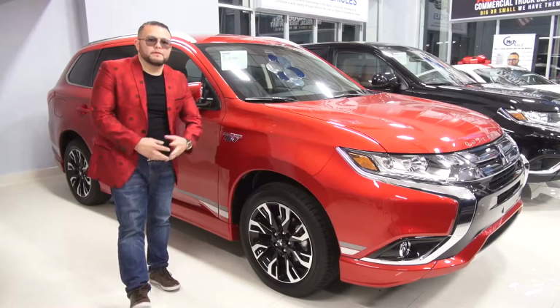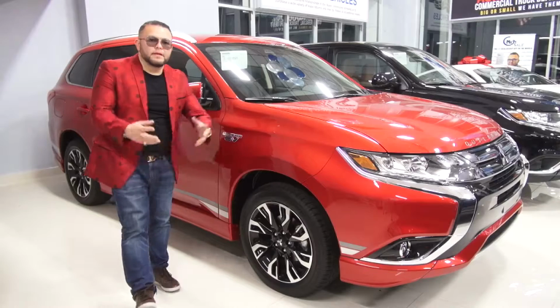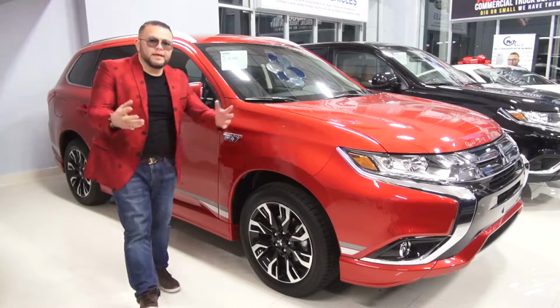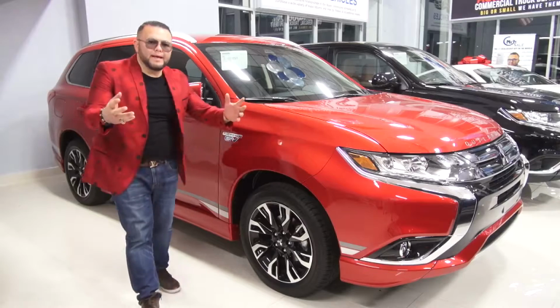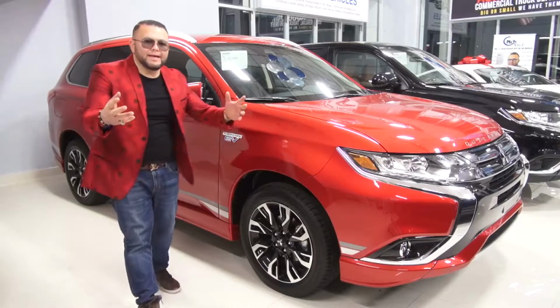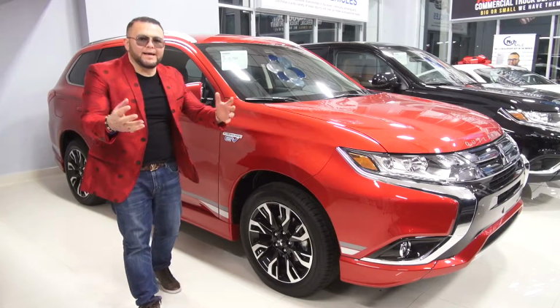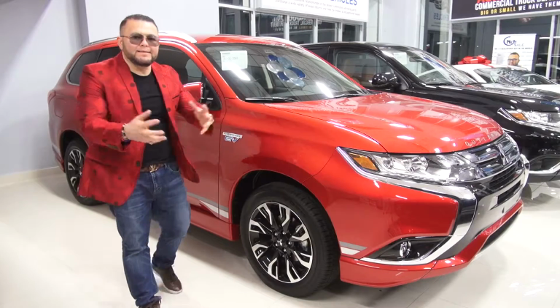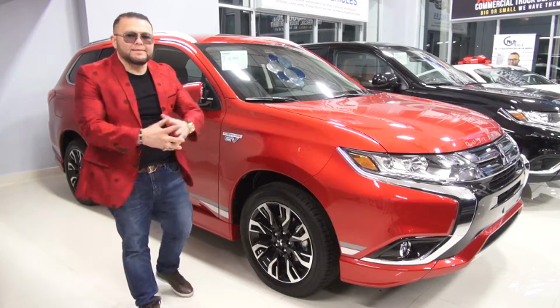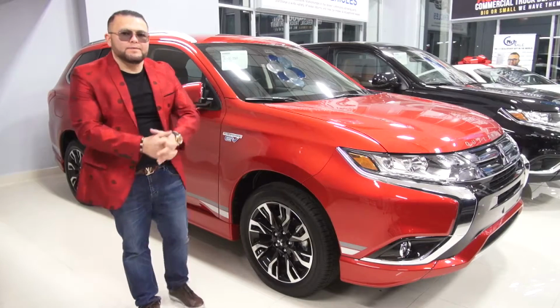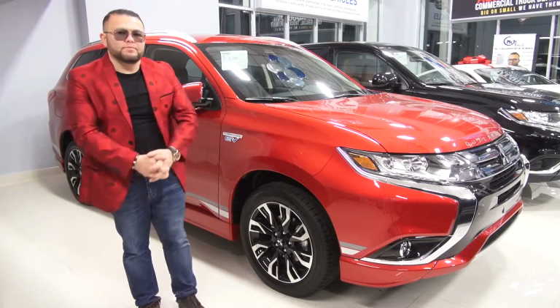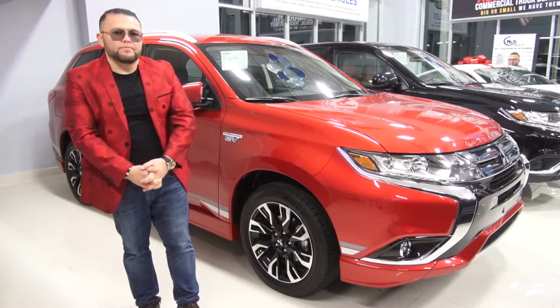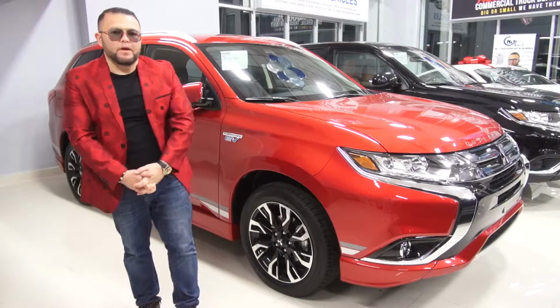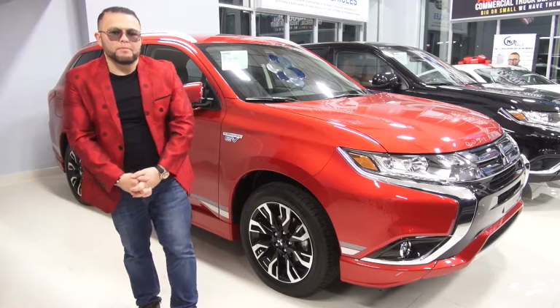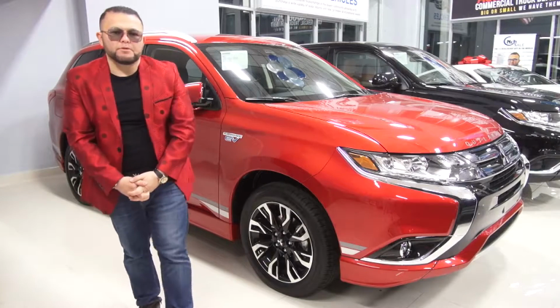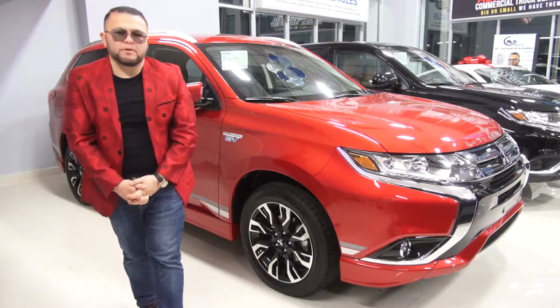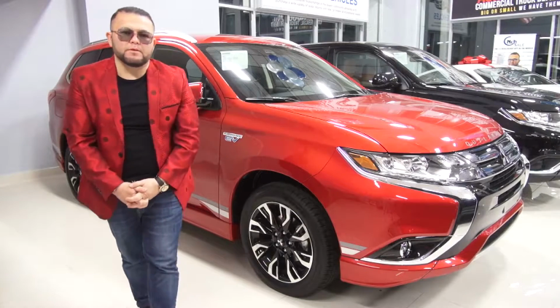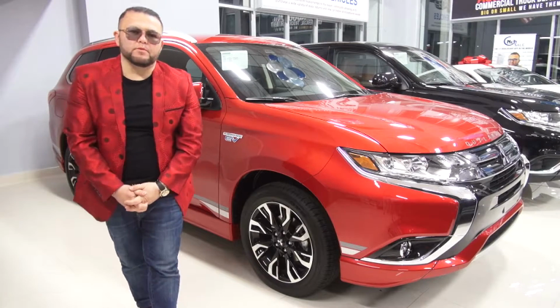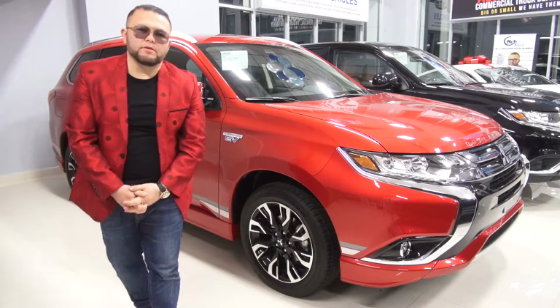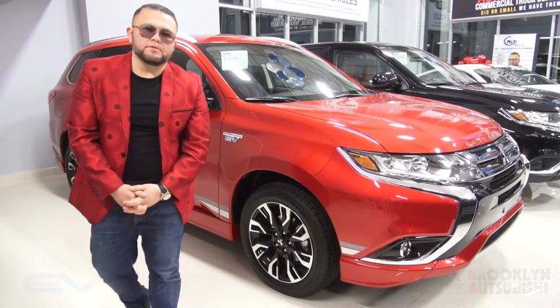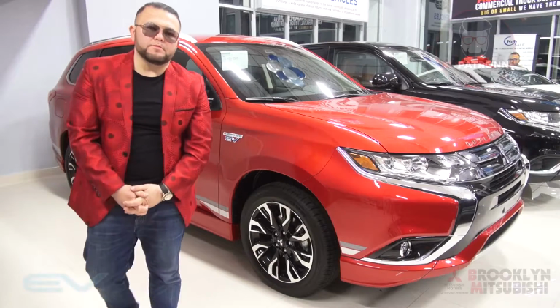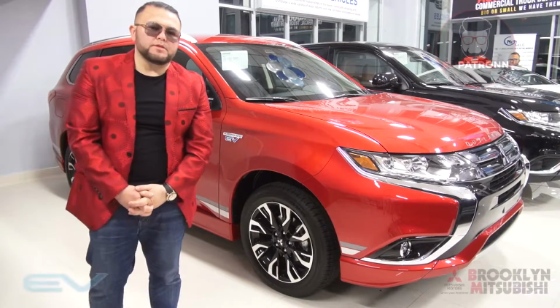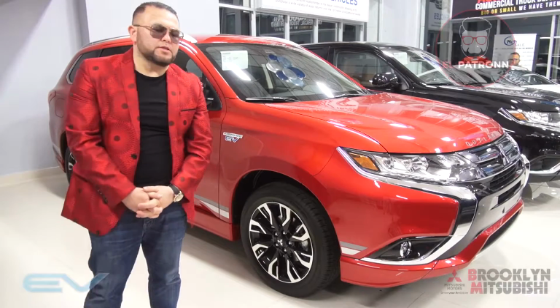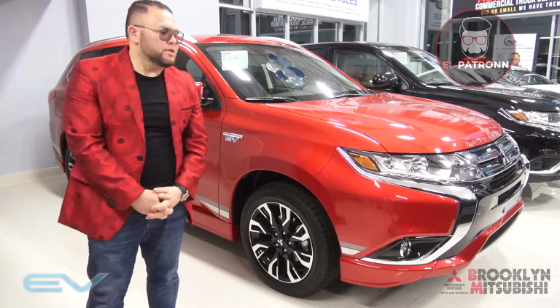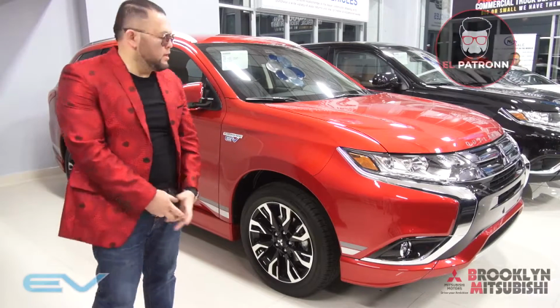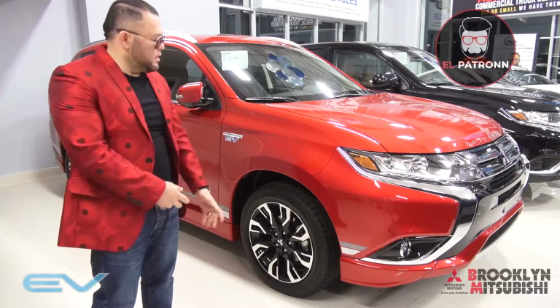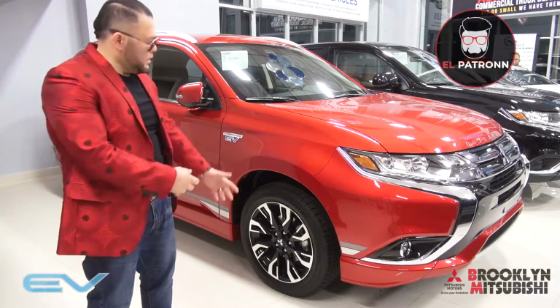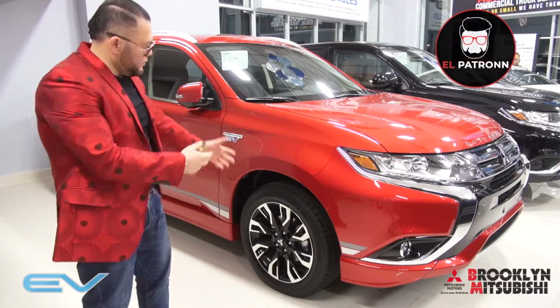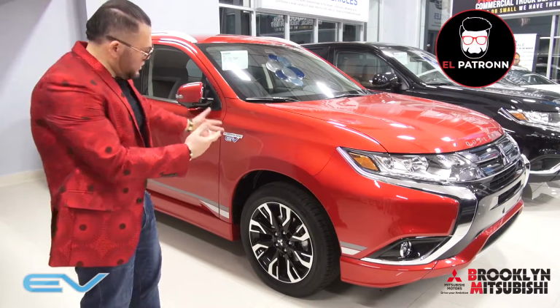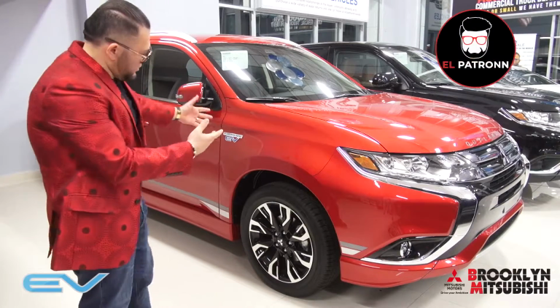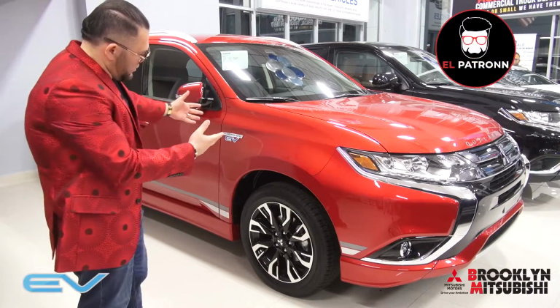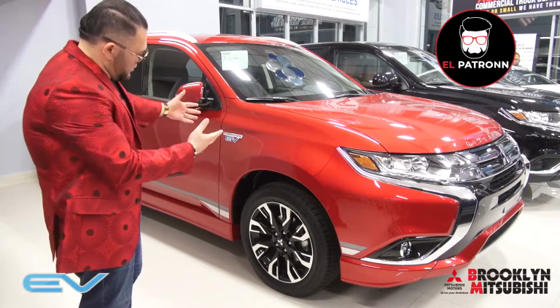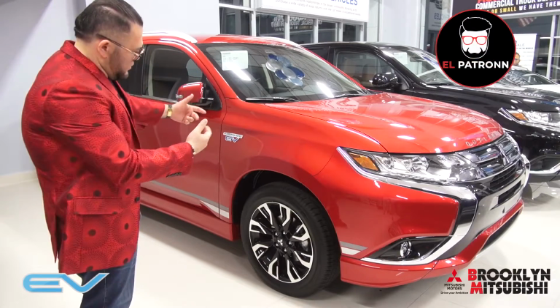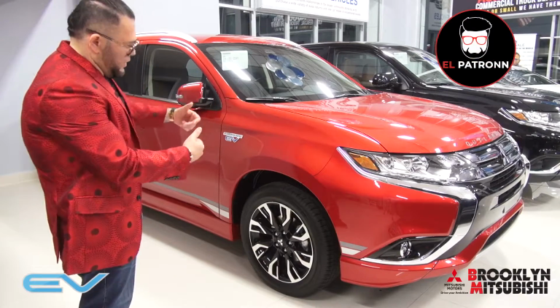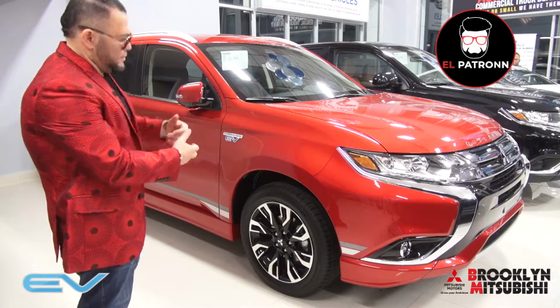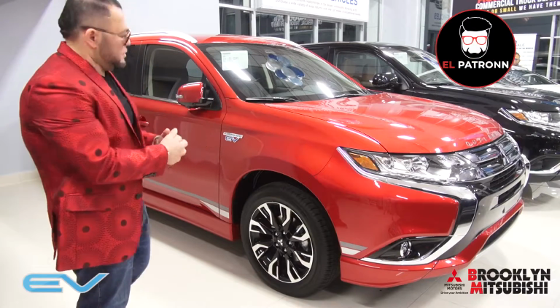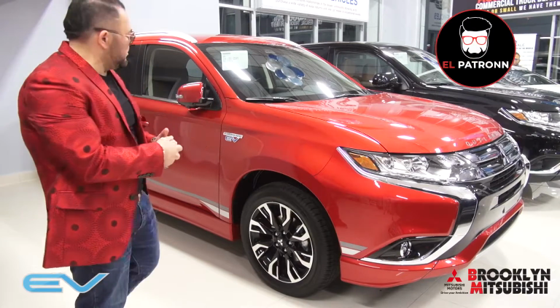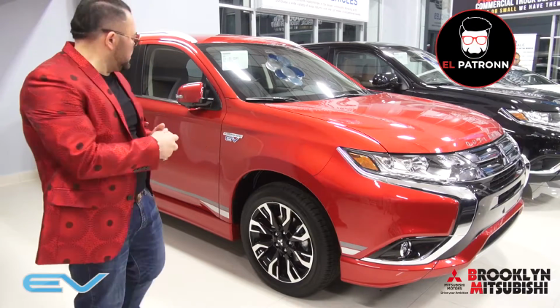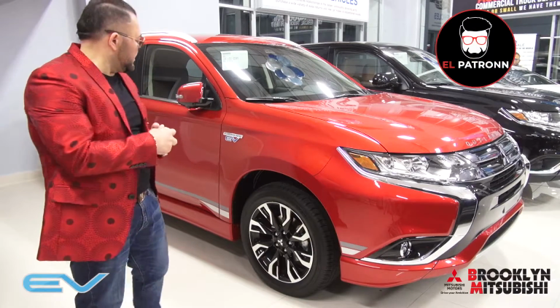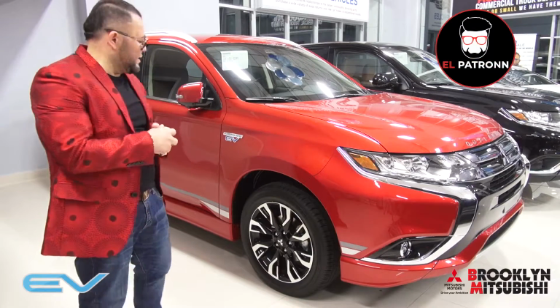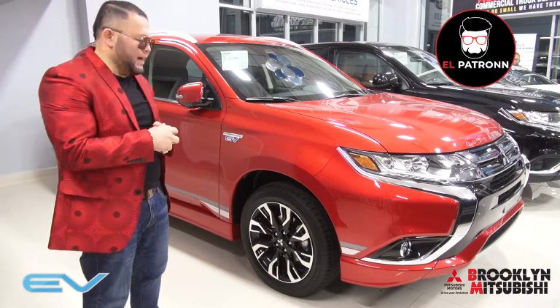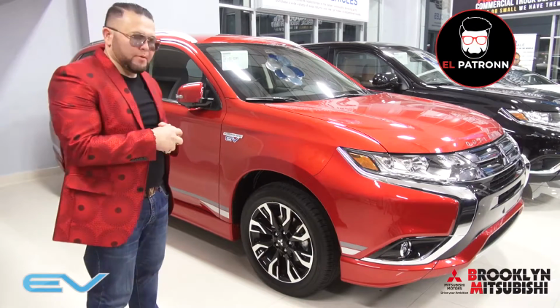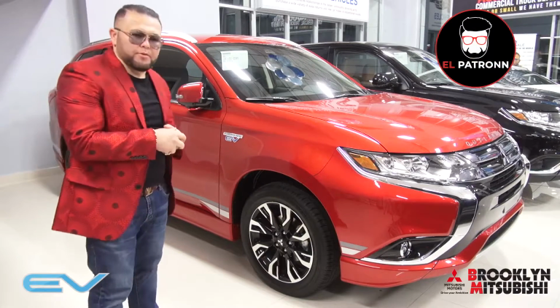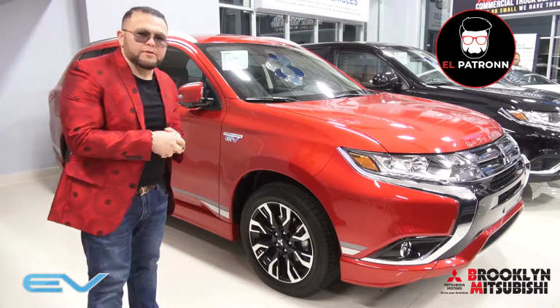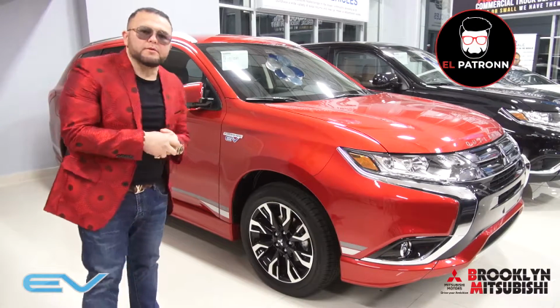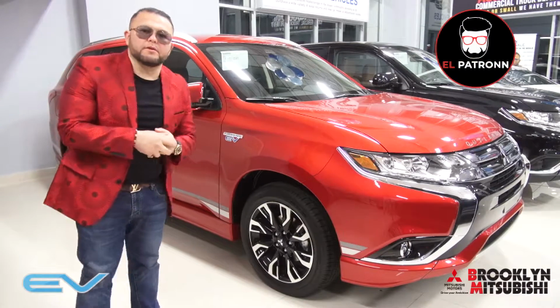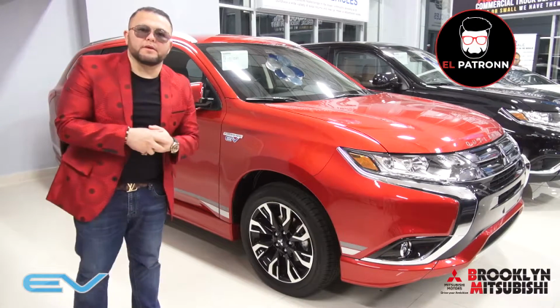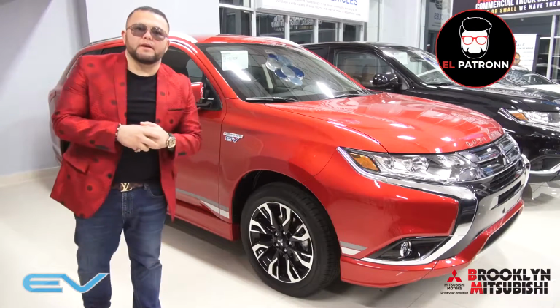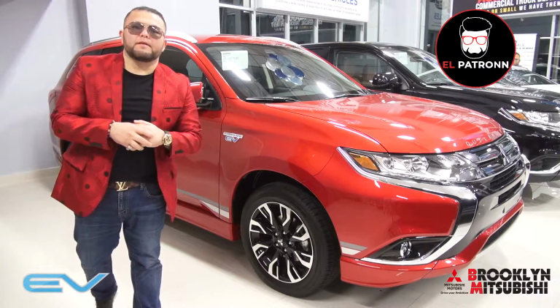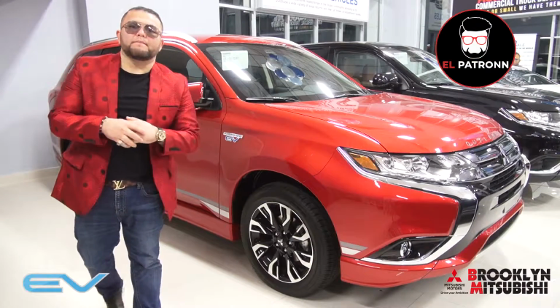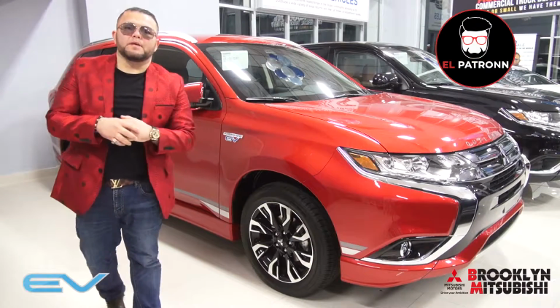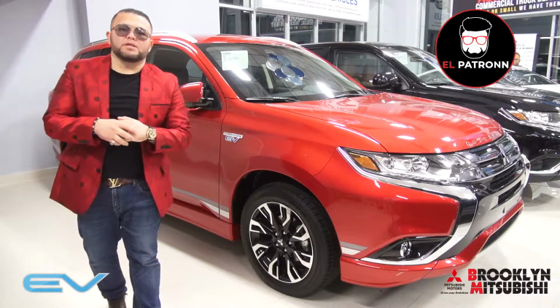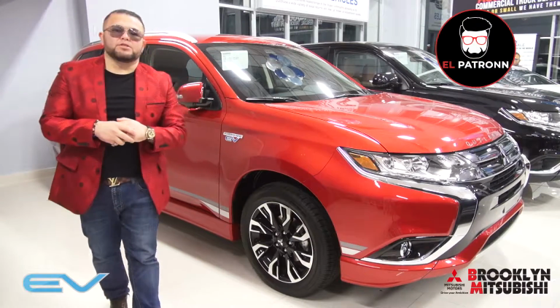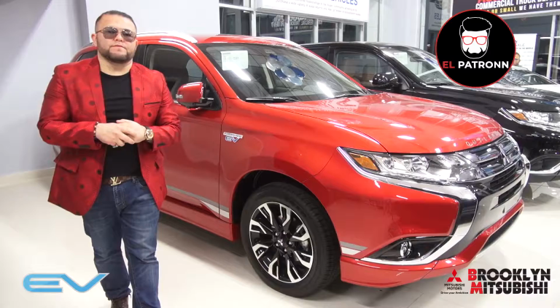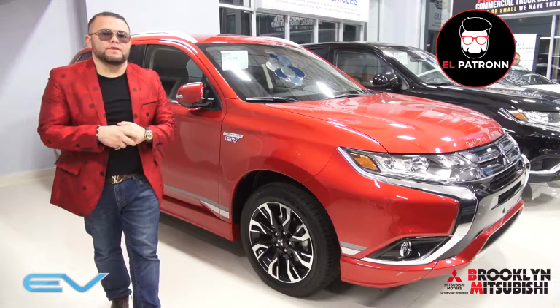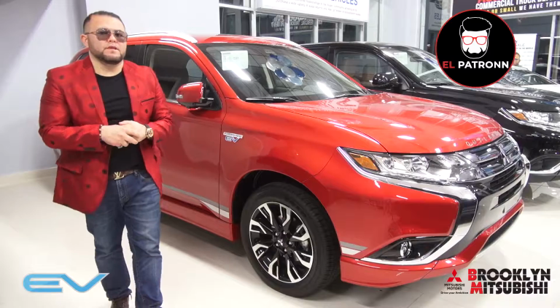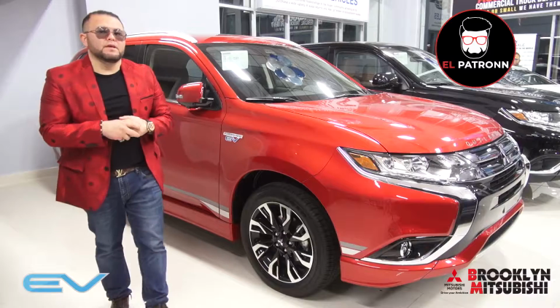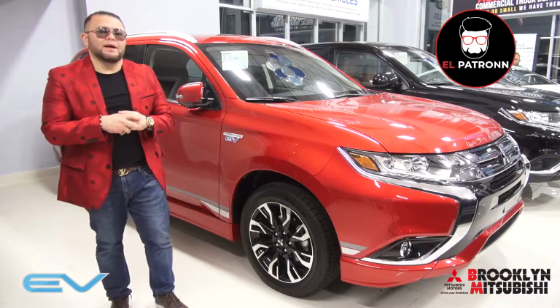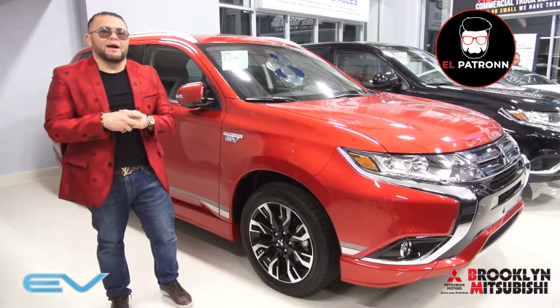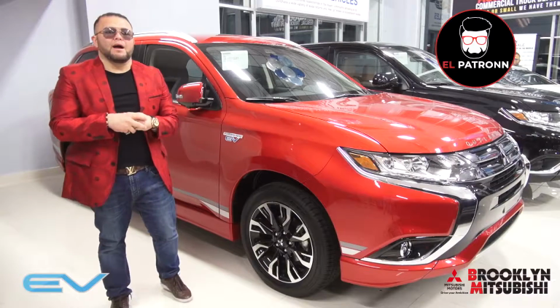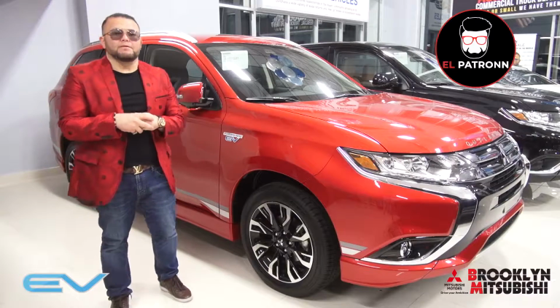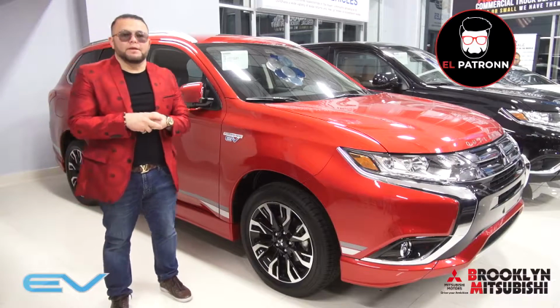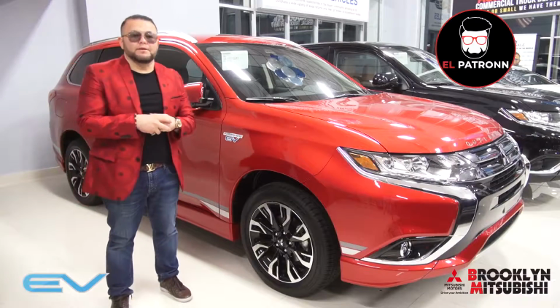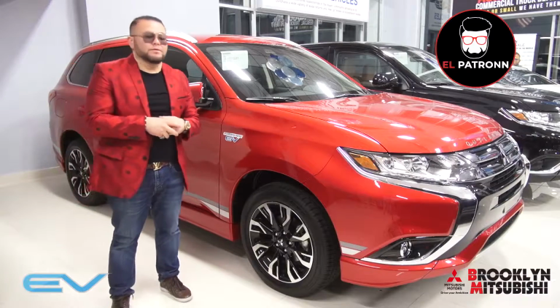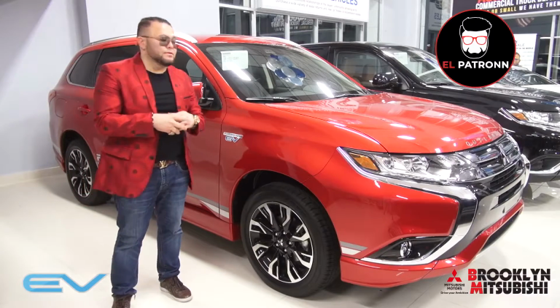Hey guys, El Petrone at Brooklyn Mitsubishi, and I want to talk to you about the plug-in hybrid PHEV Outlander.